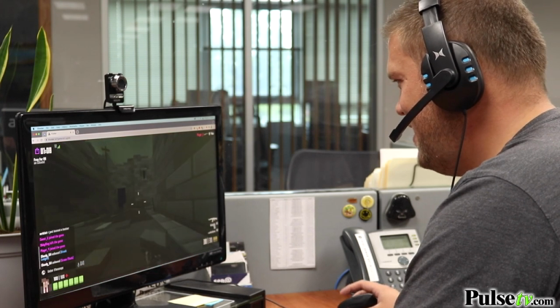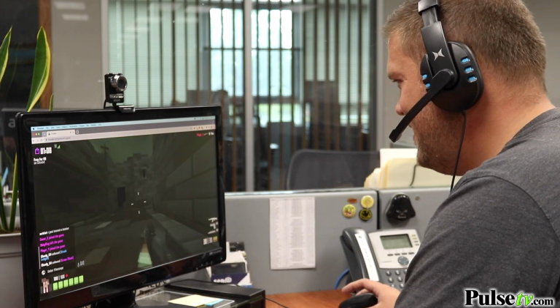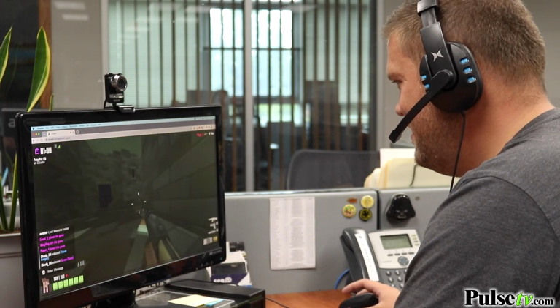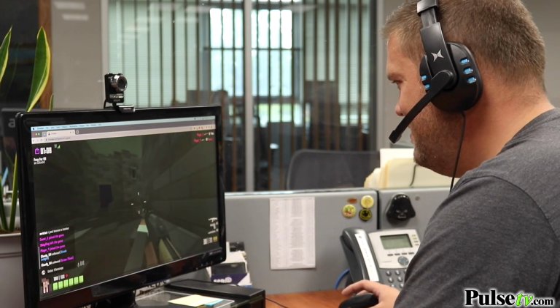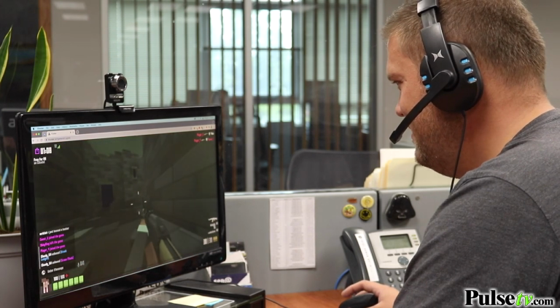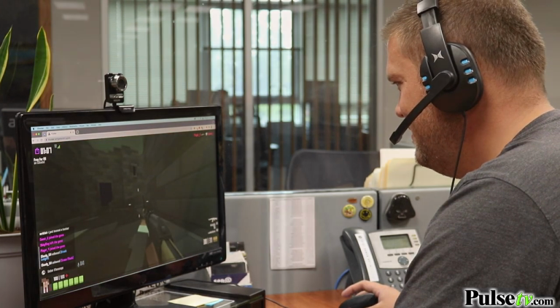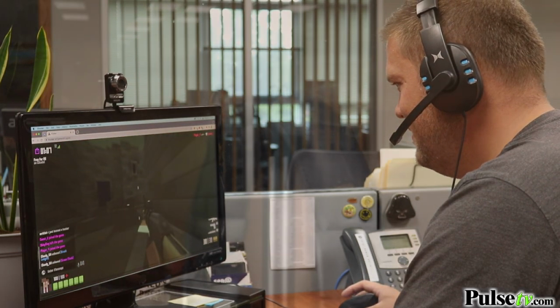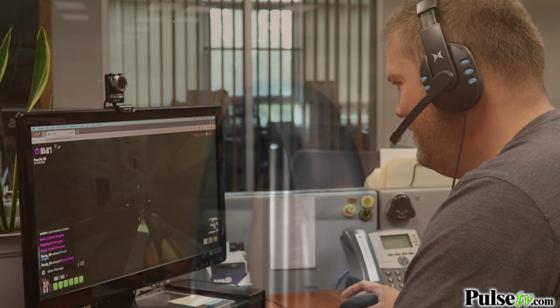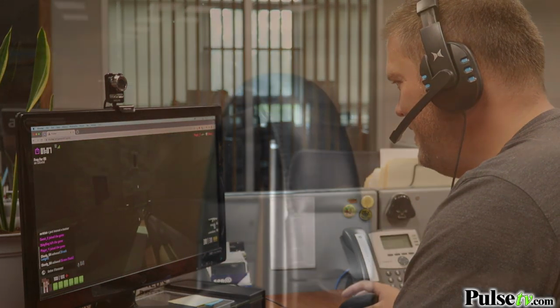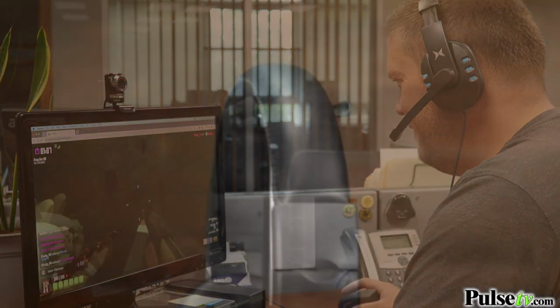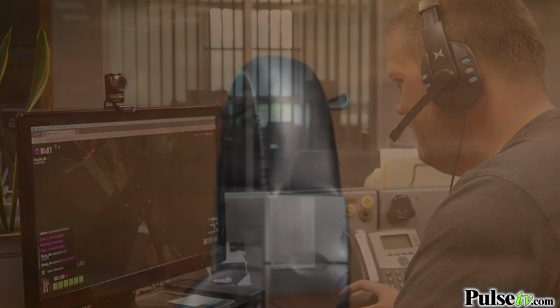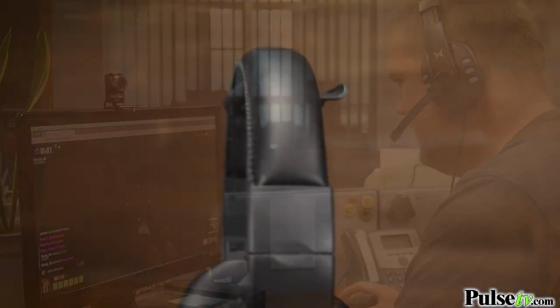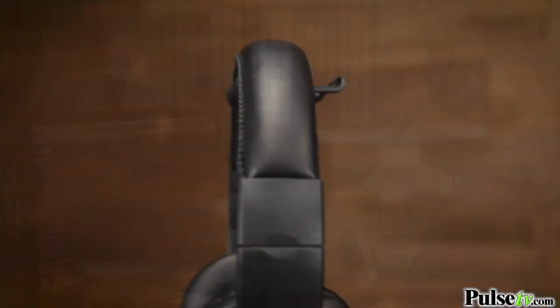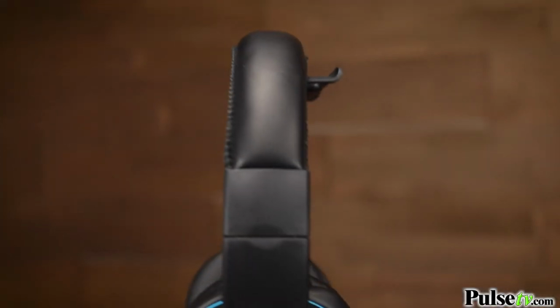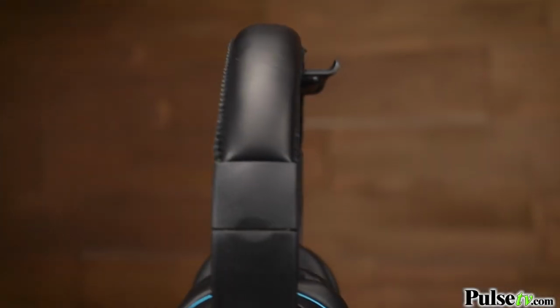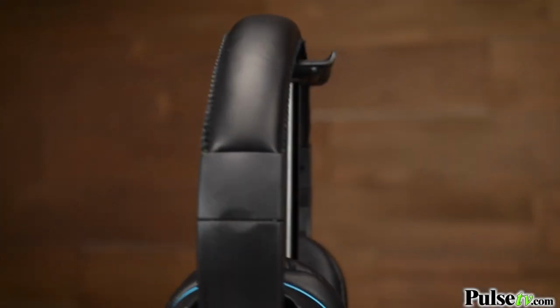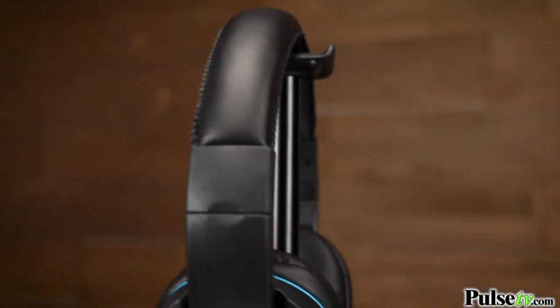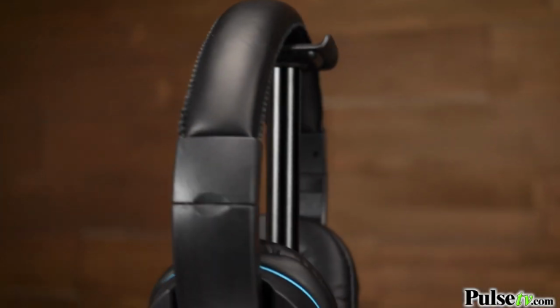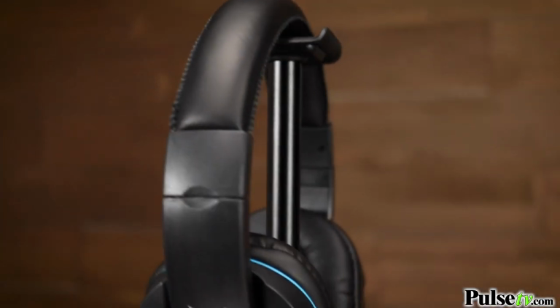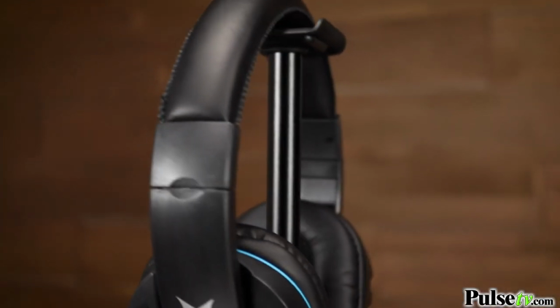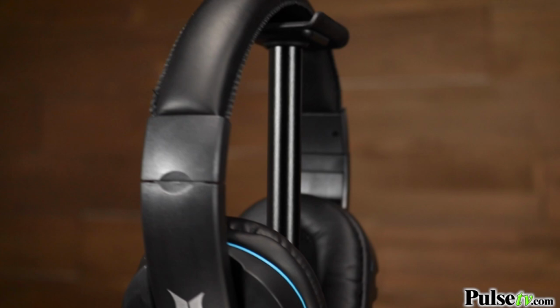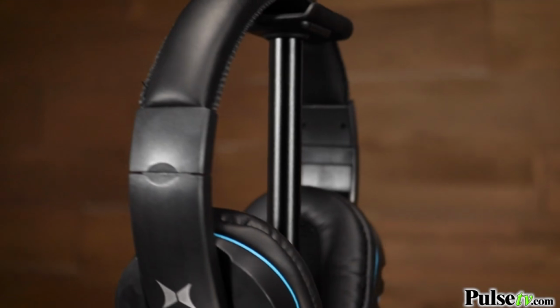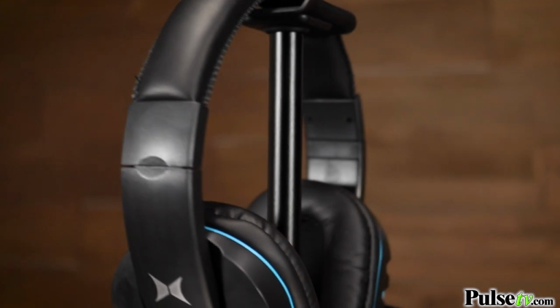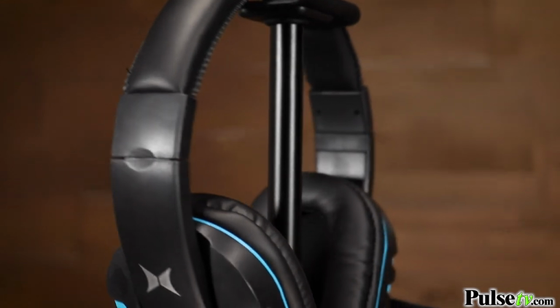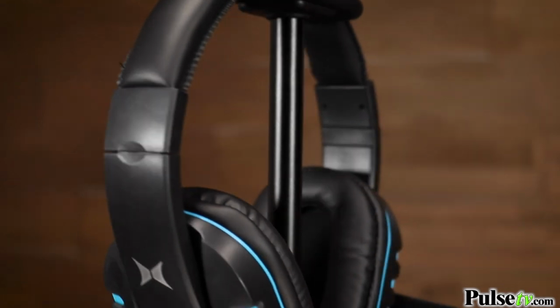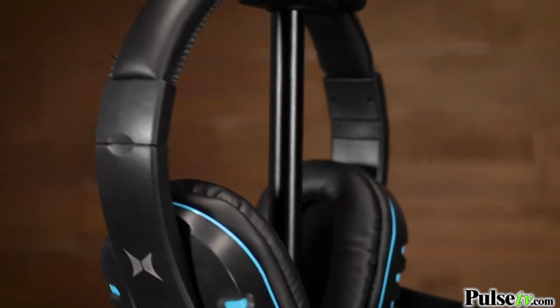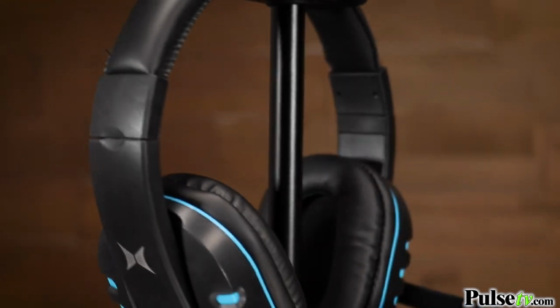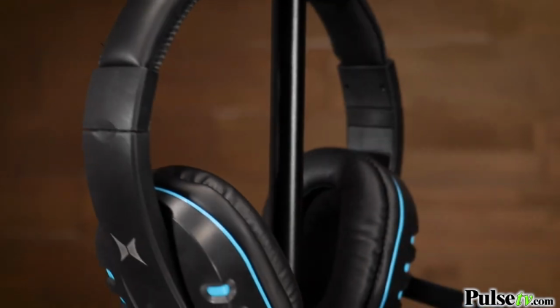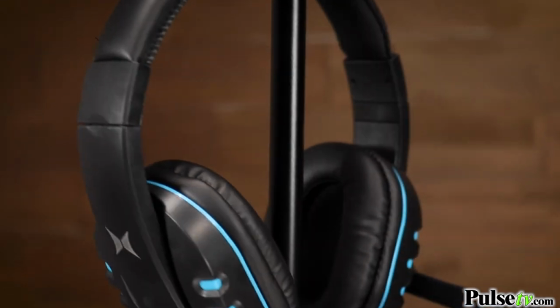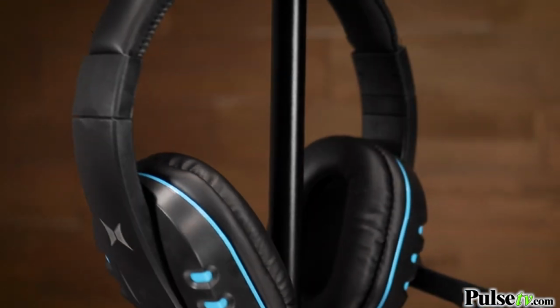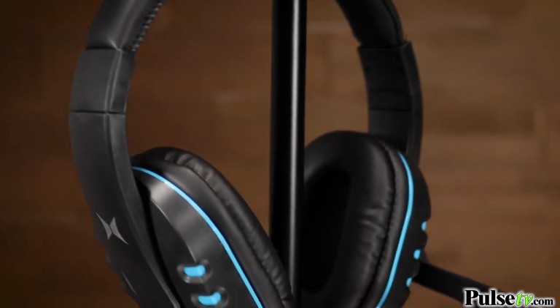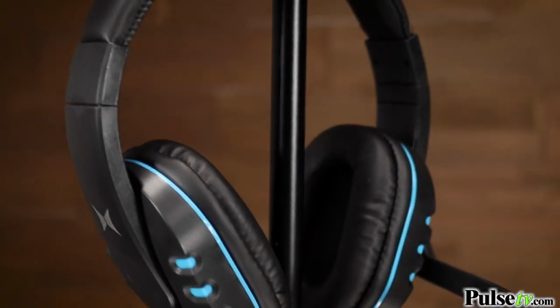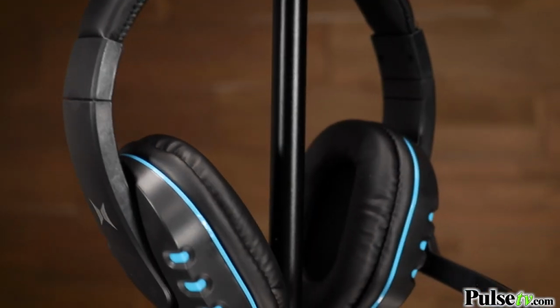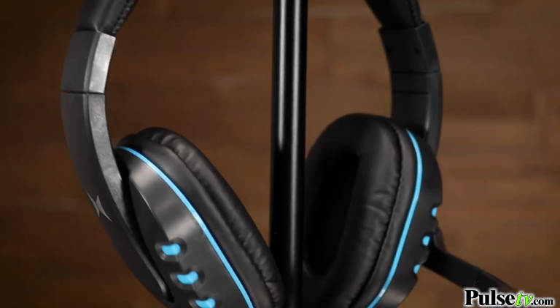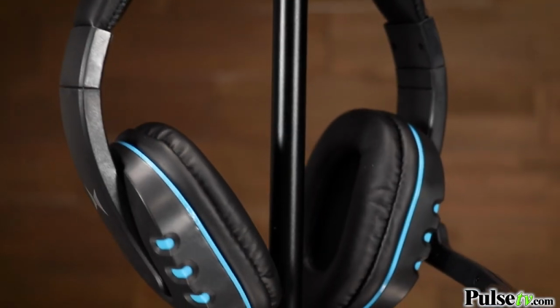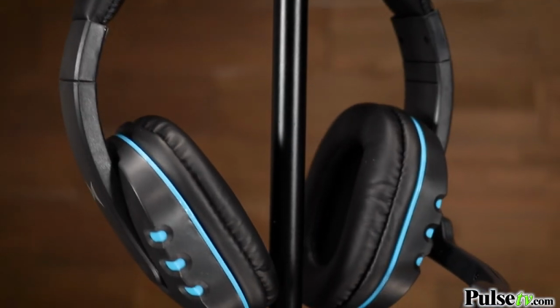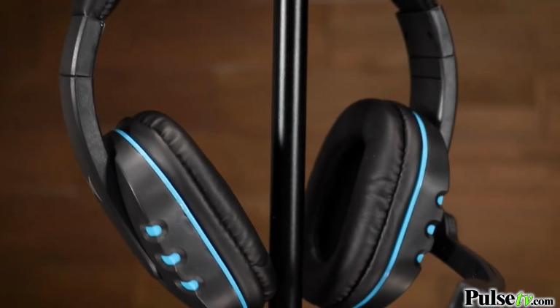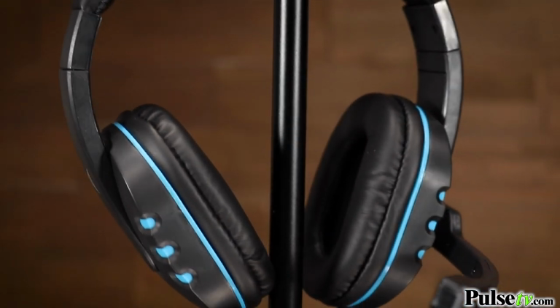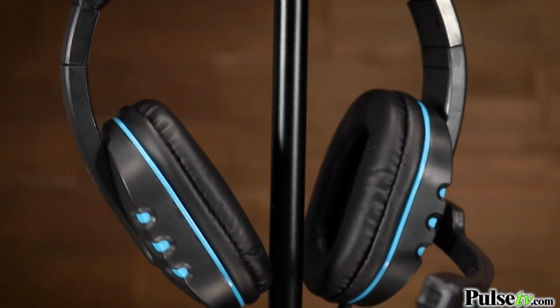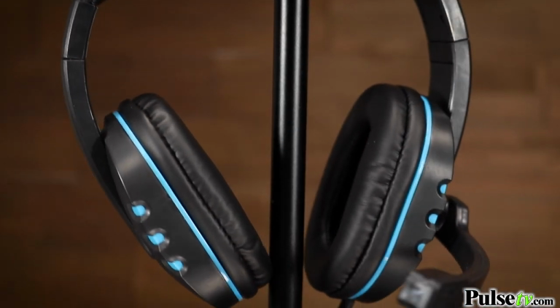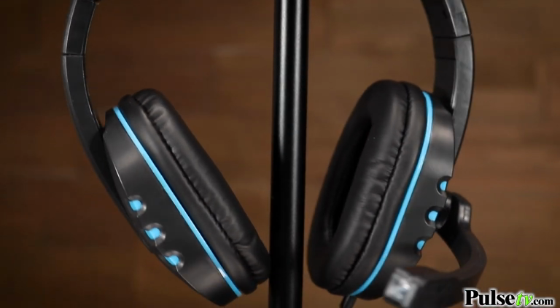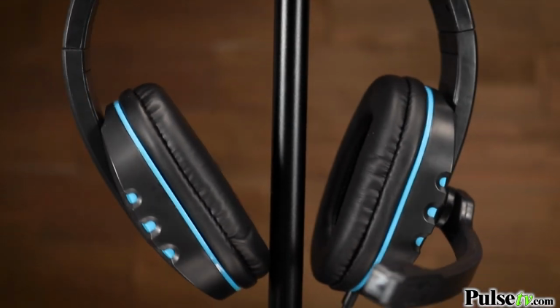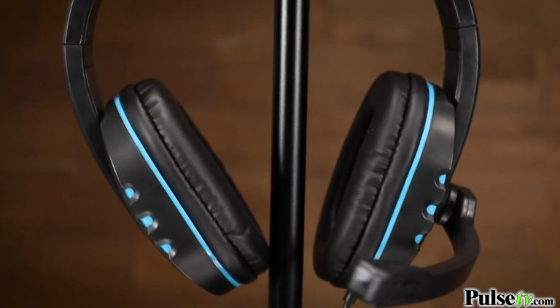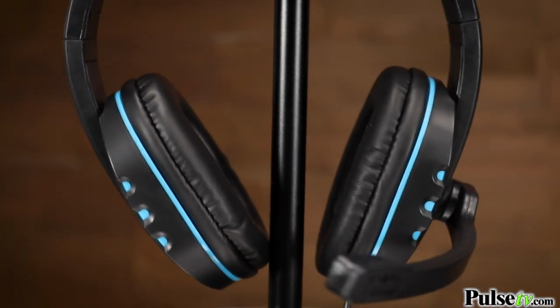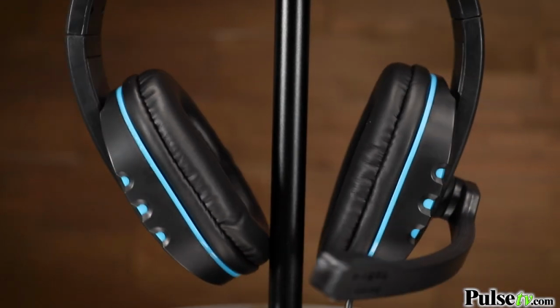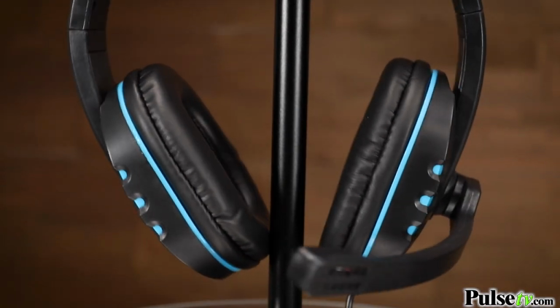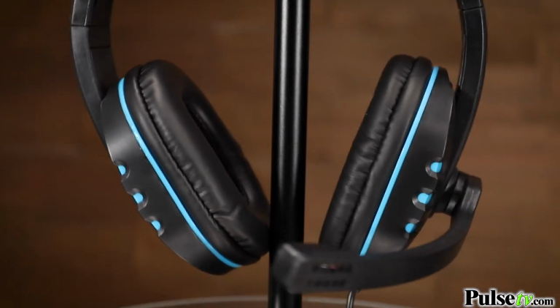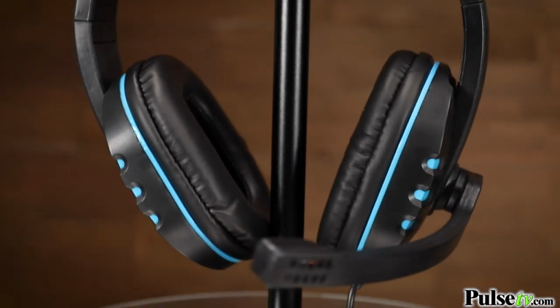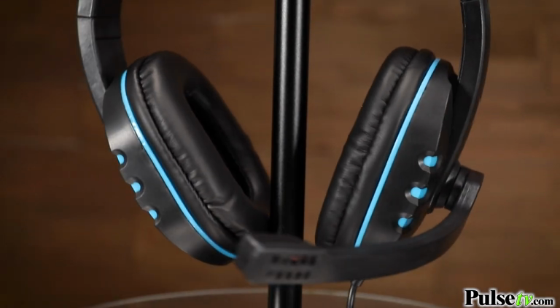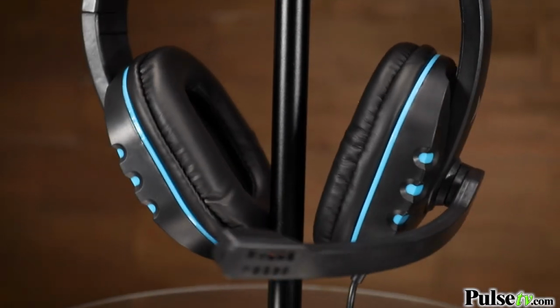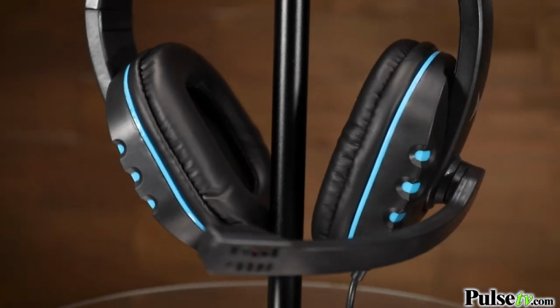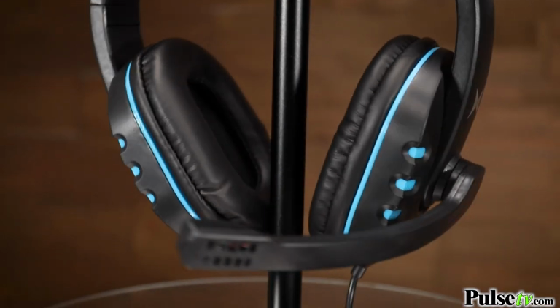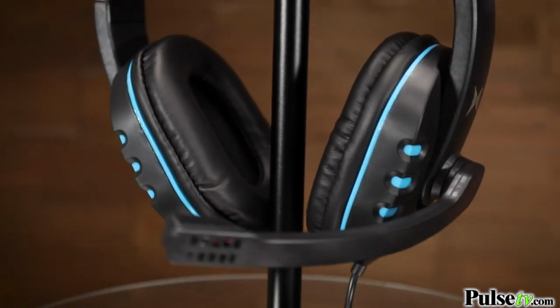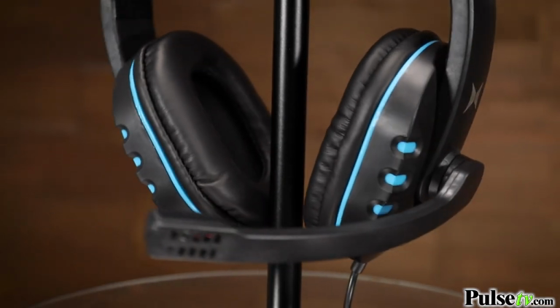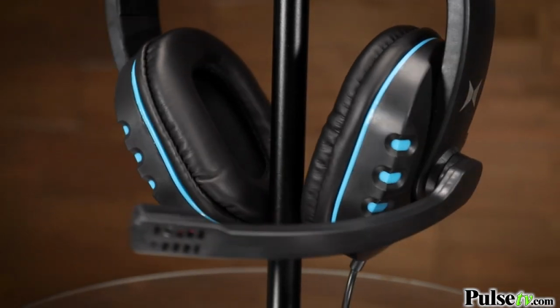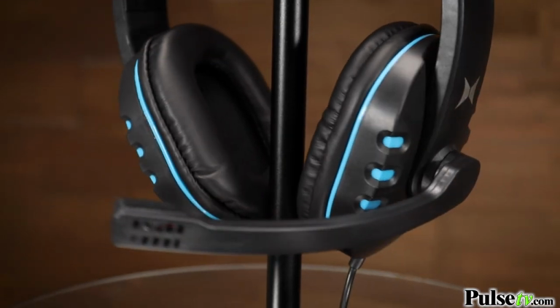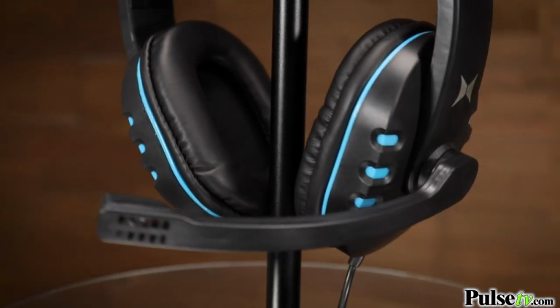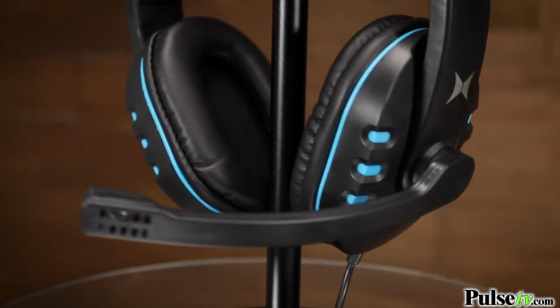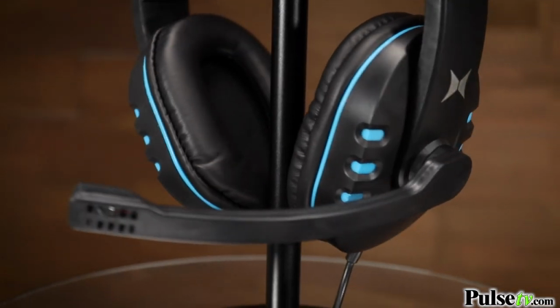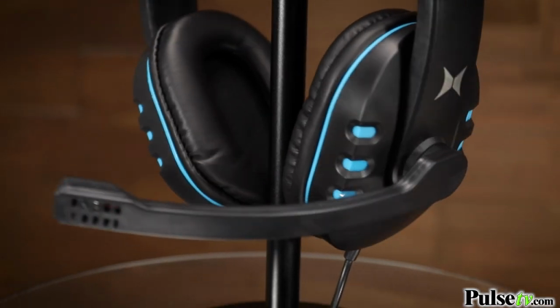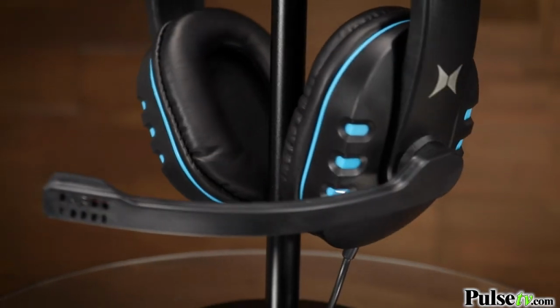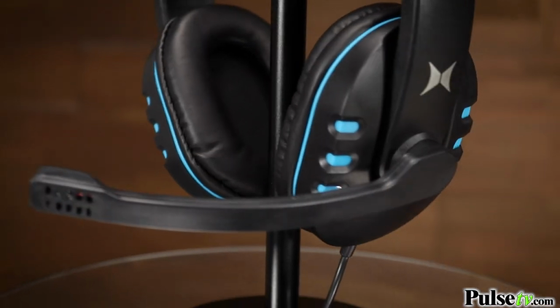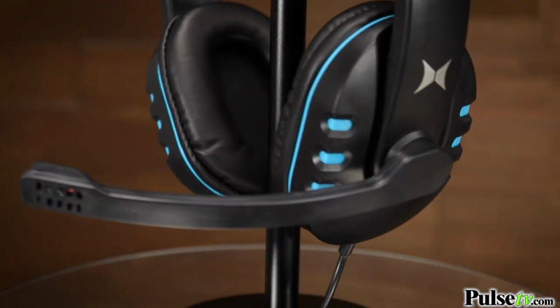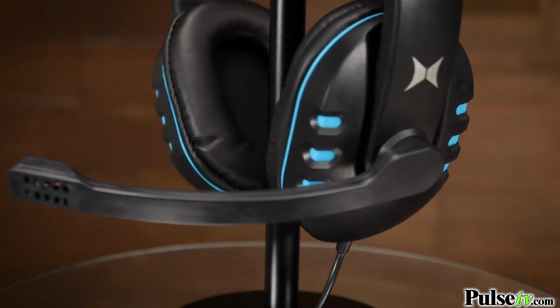The great thing about this is that it has dynamic stereo sound and it has an adjustable boom mic, so you can even chat with your friends and strategize.